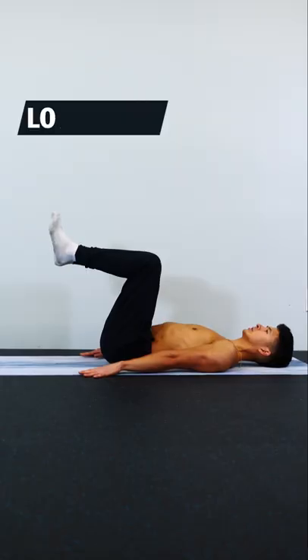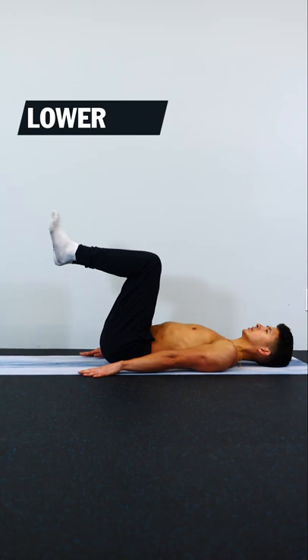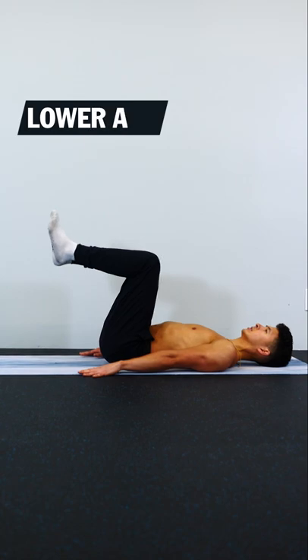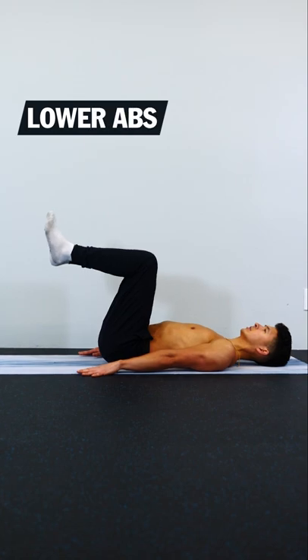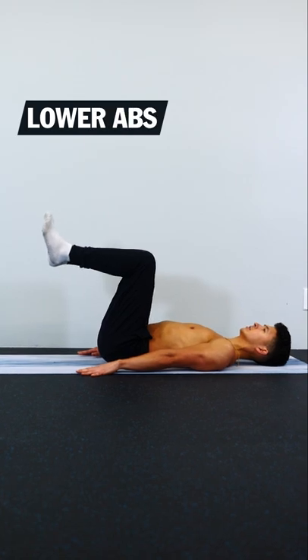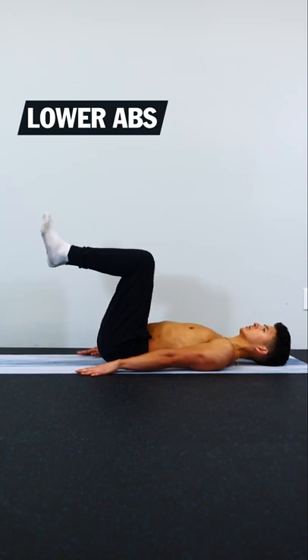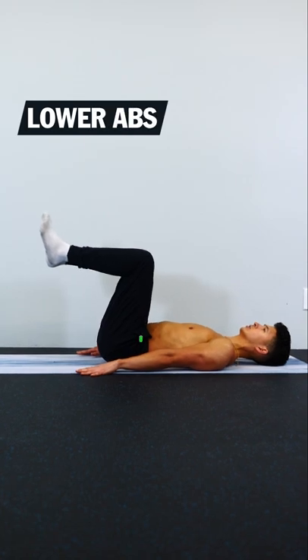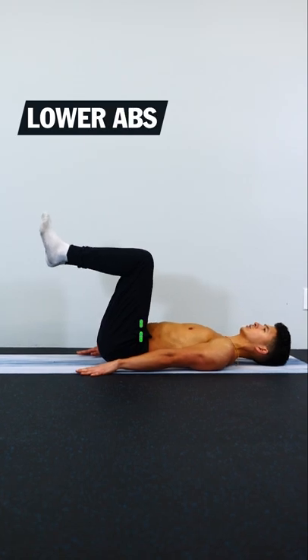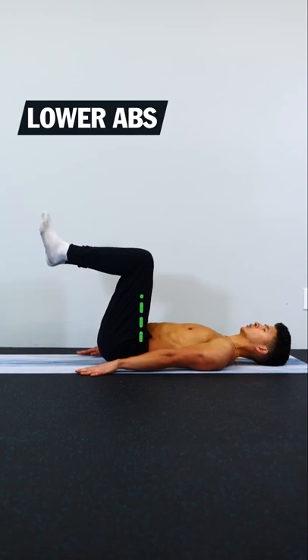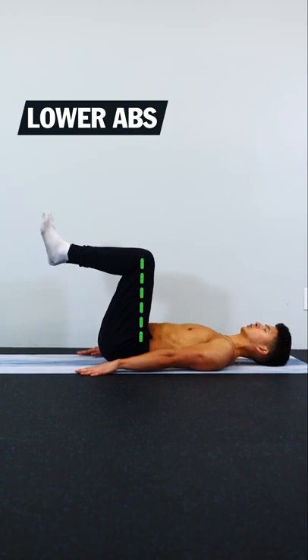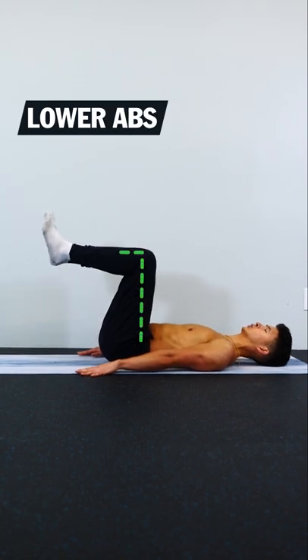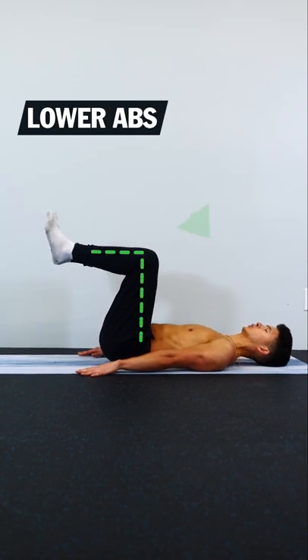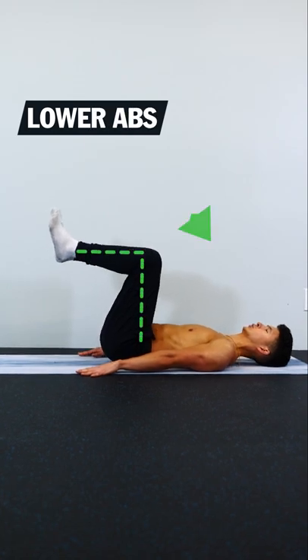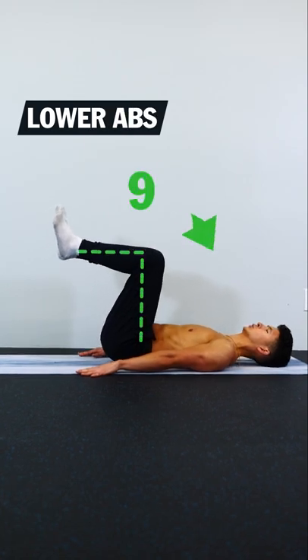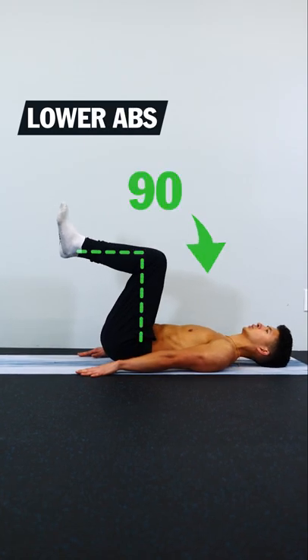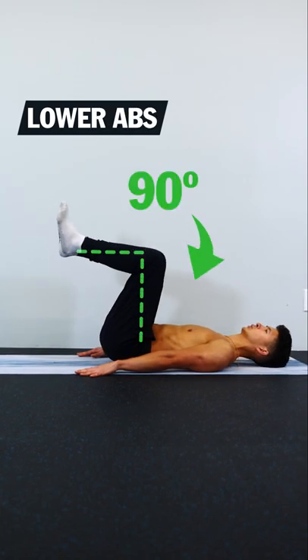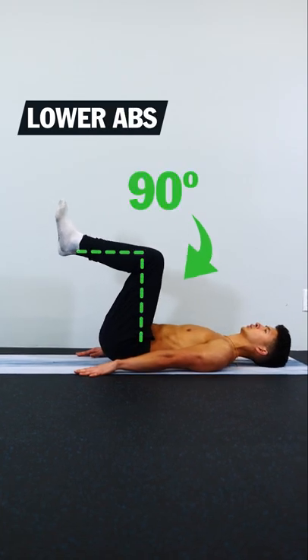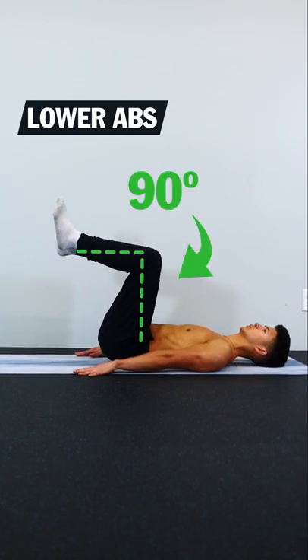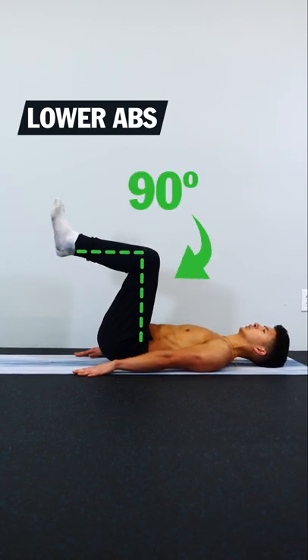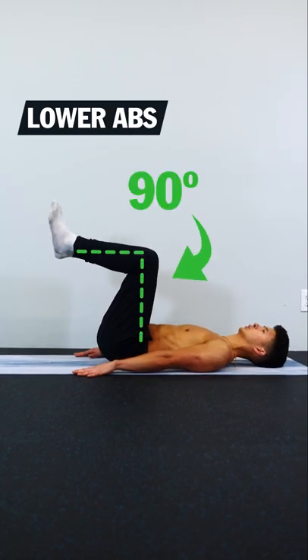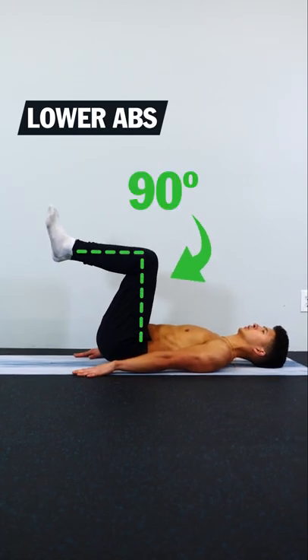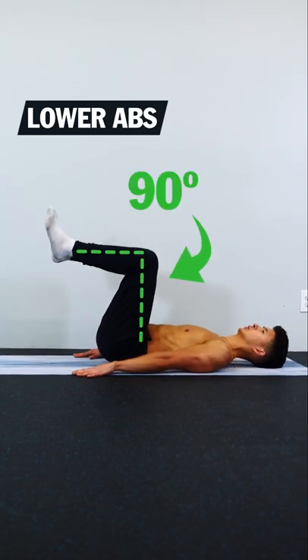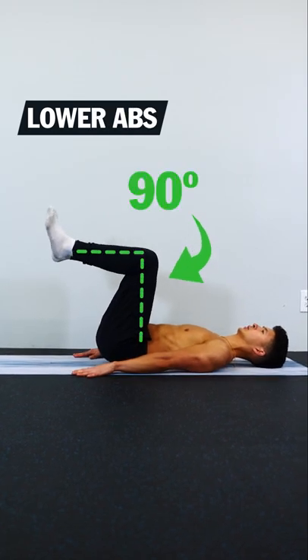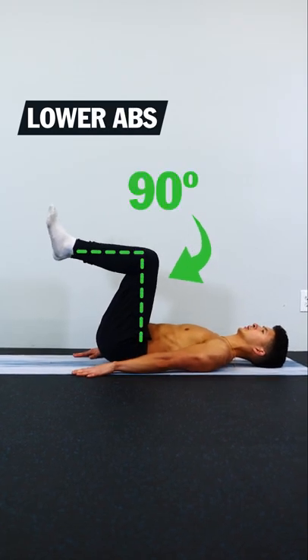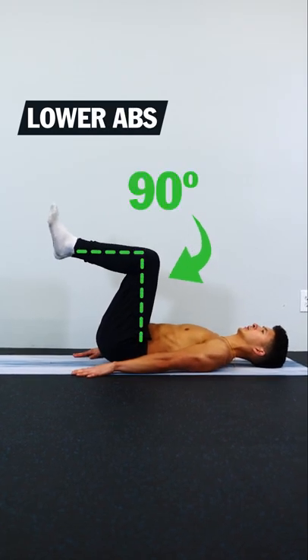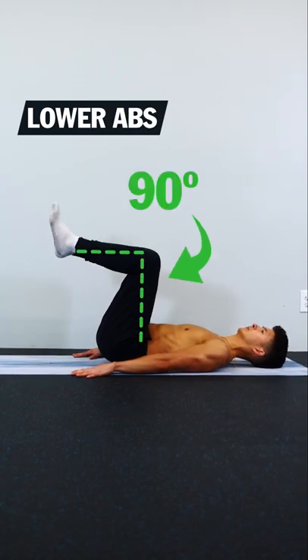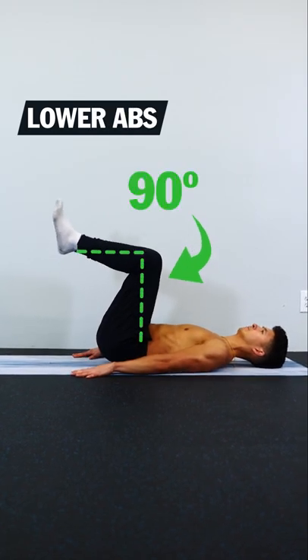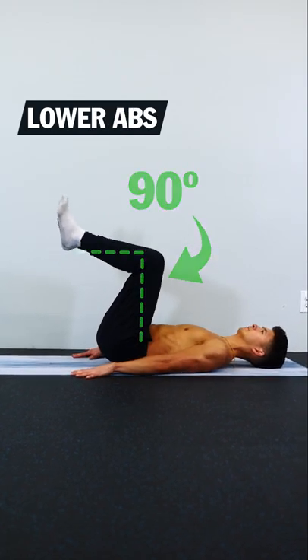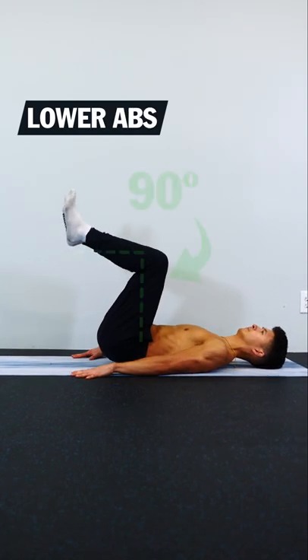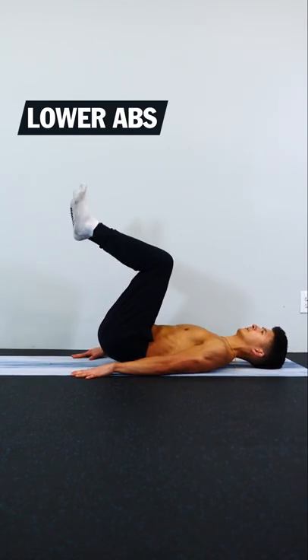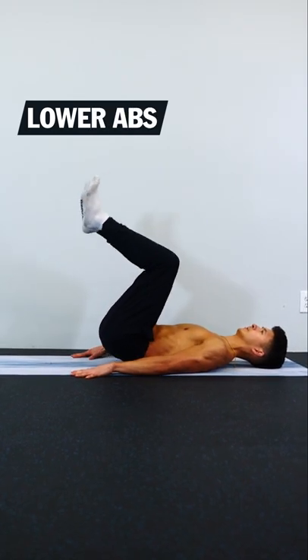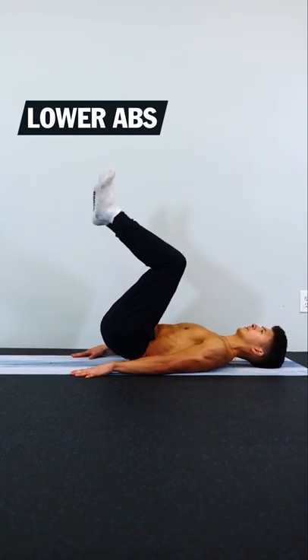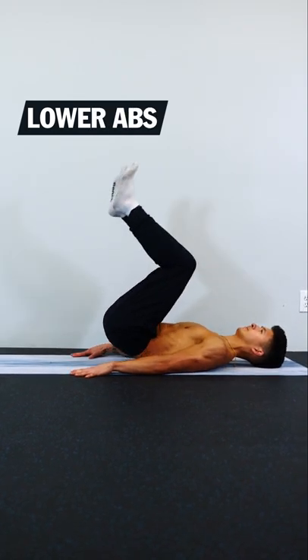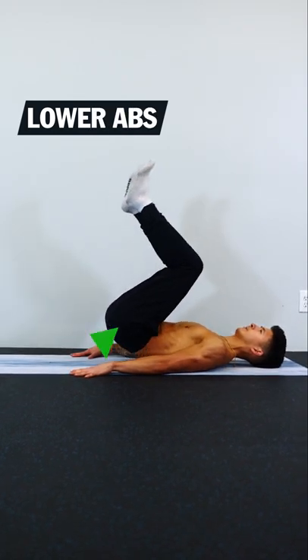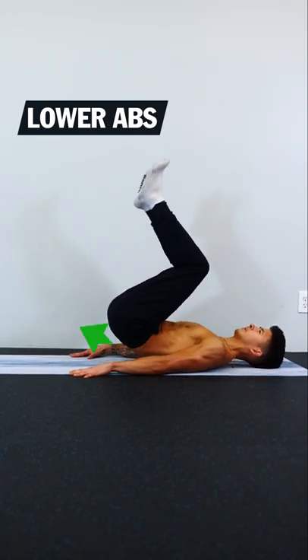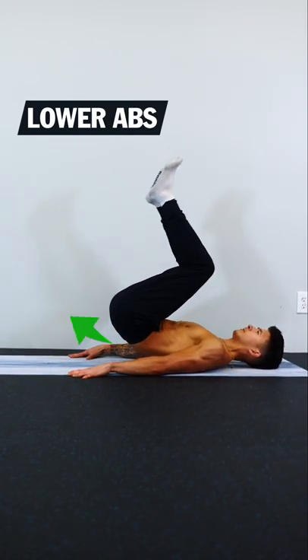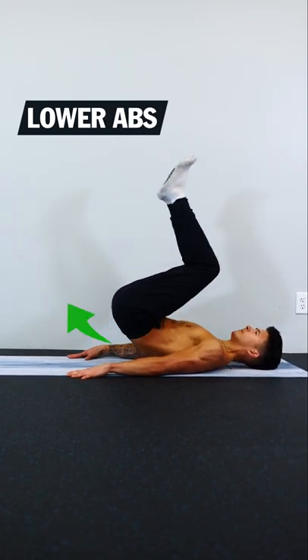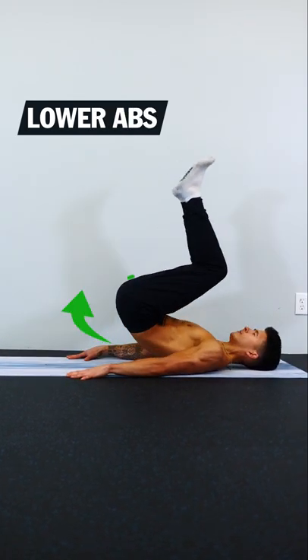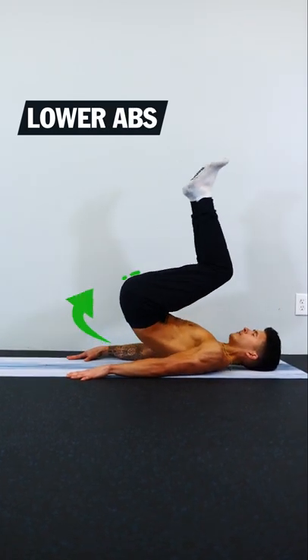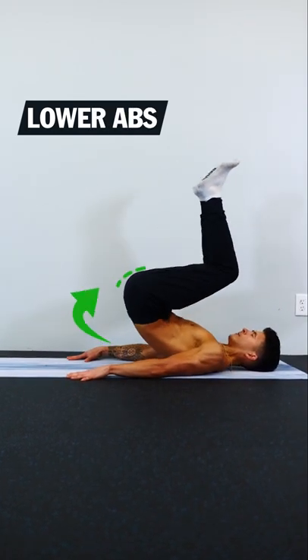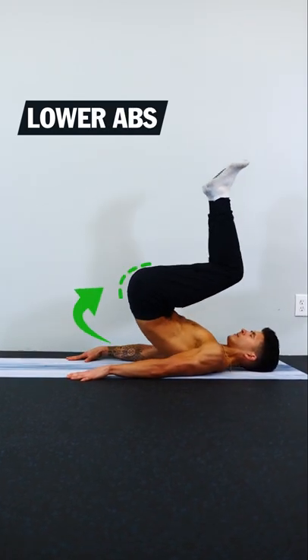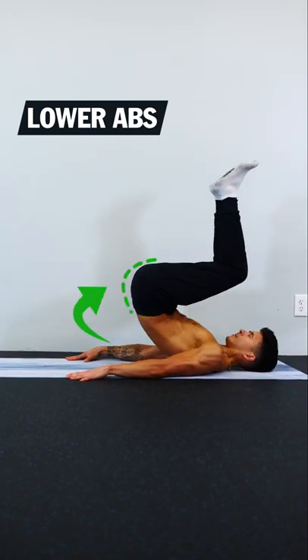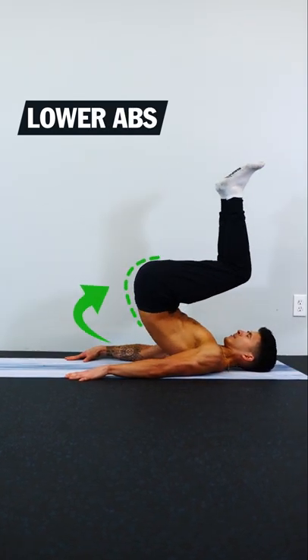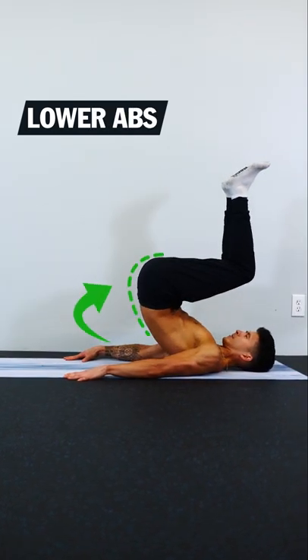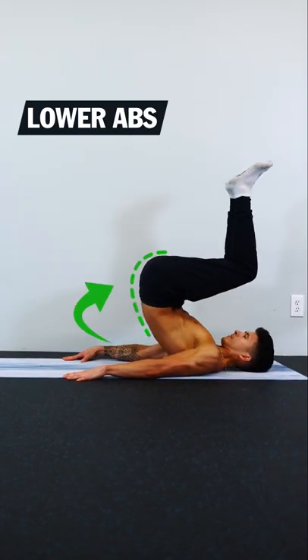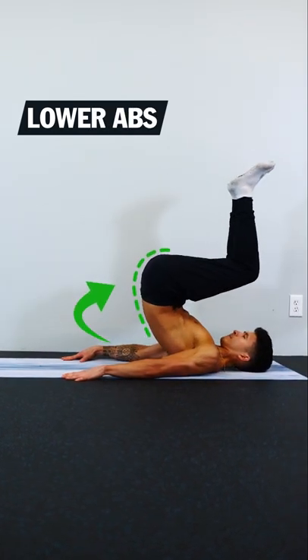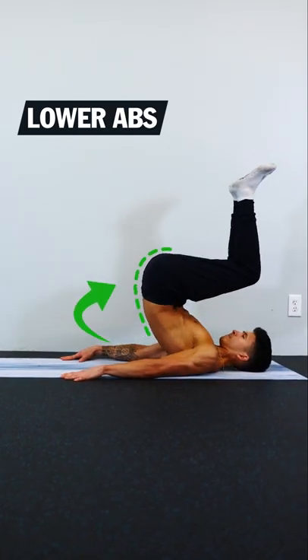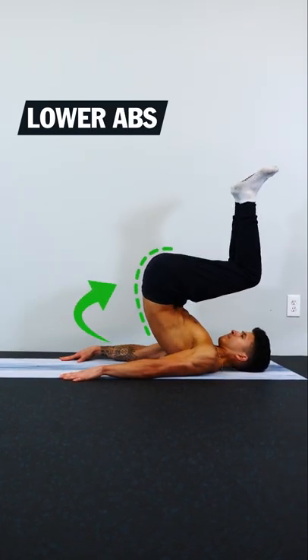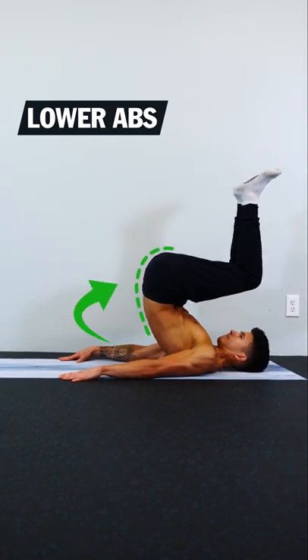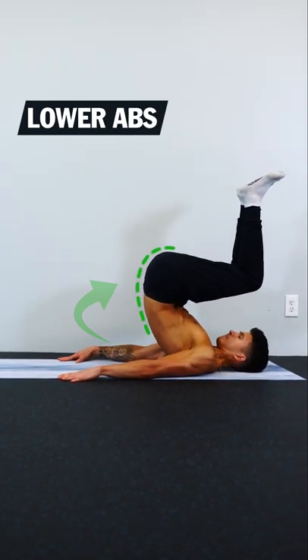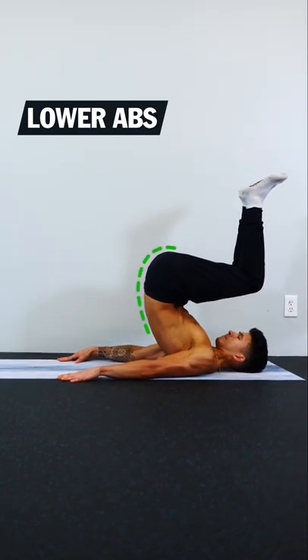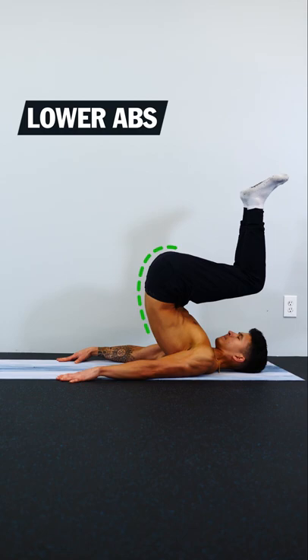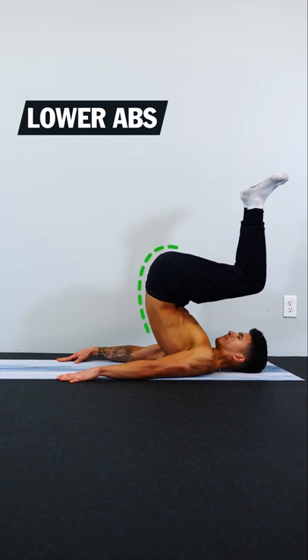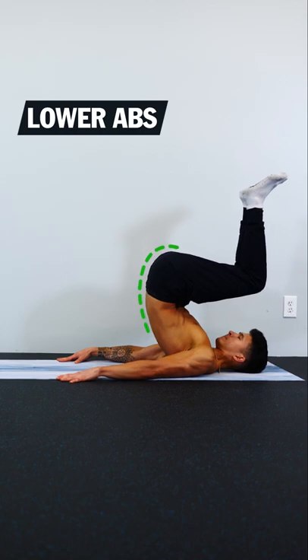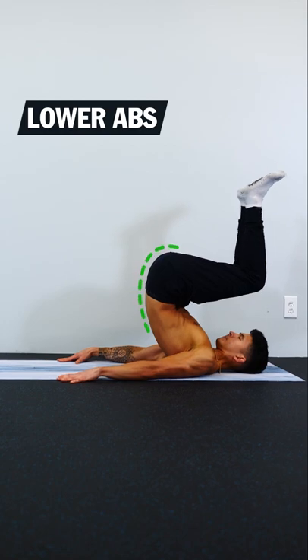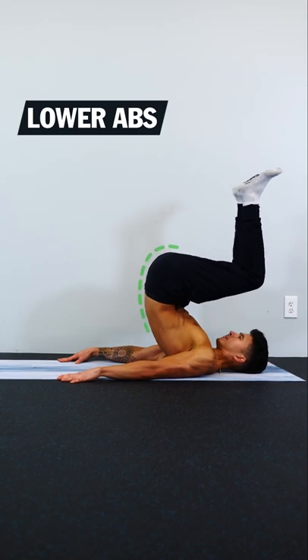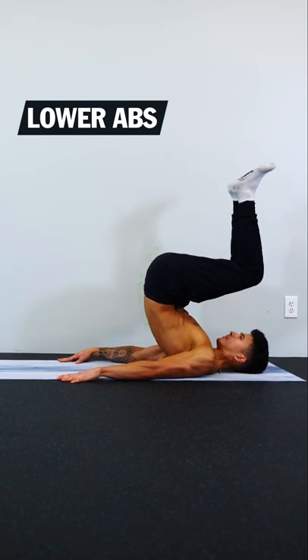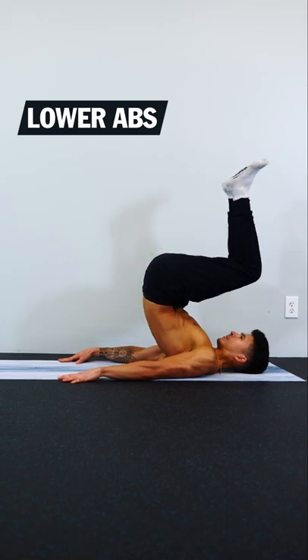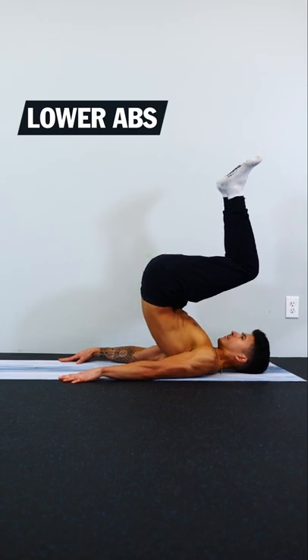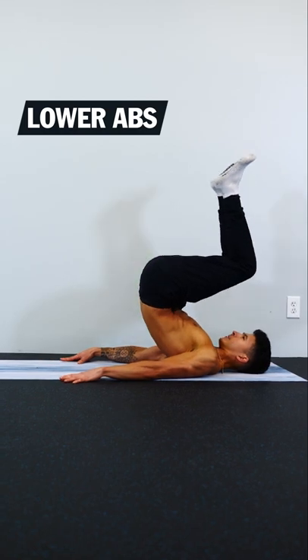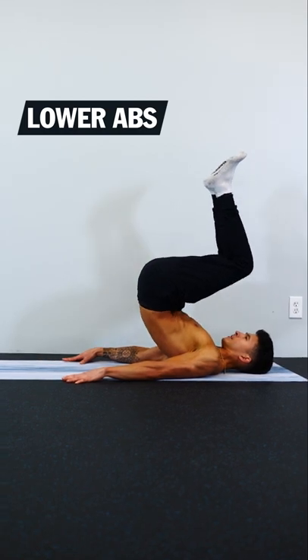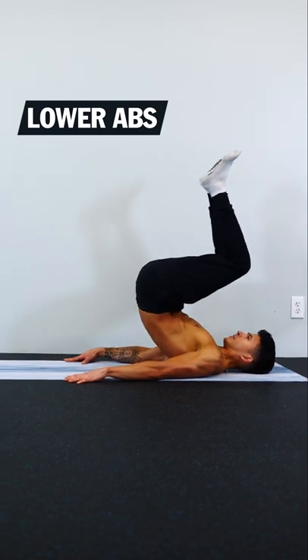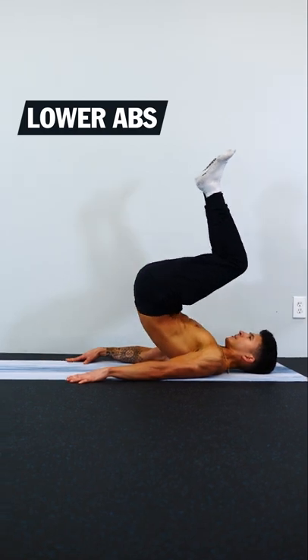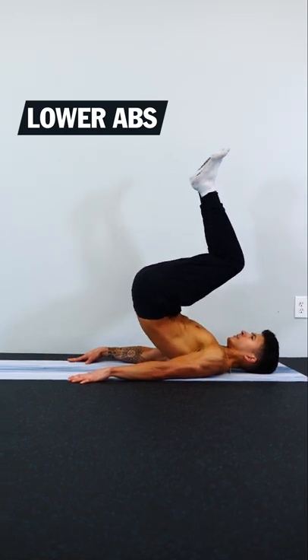To work the lower abs, bend your knees to 90 degrees and curl your pelvis up towards your belly button and then slowly come back down.